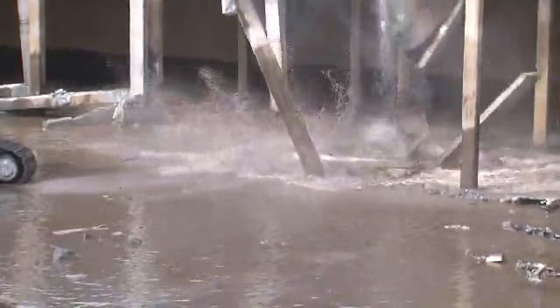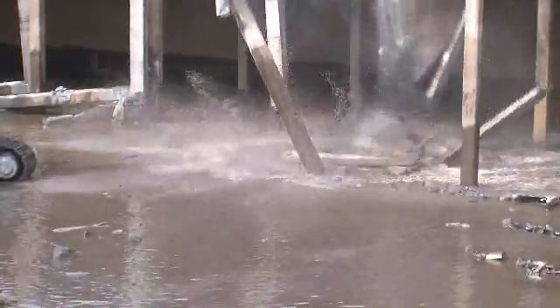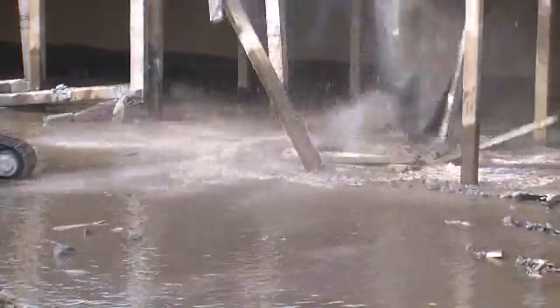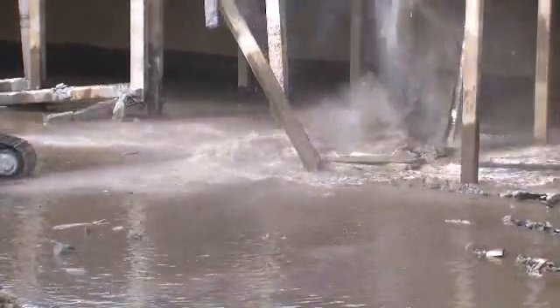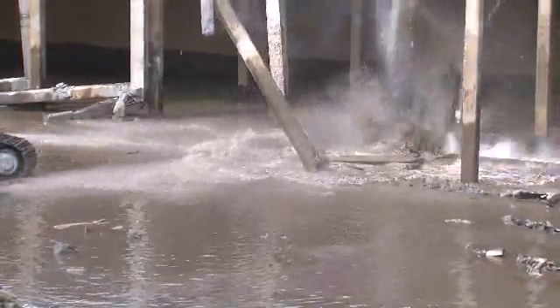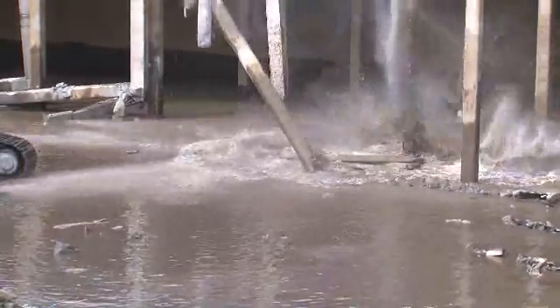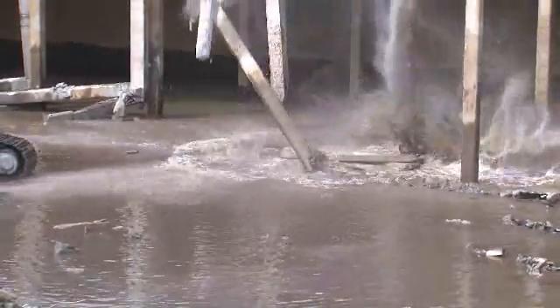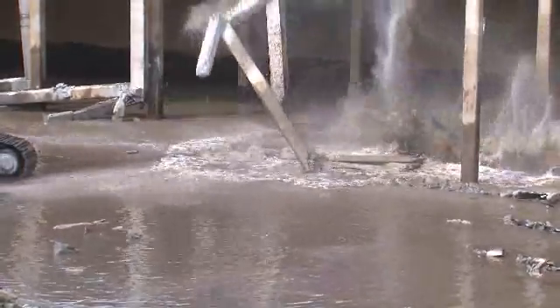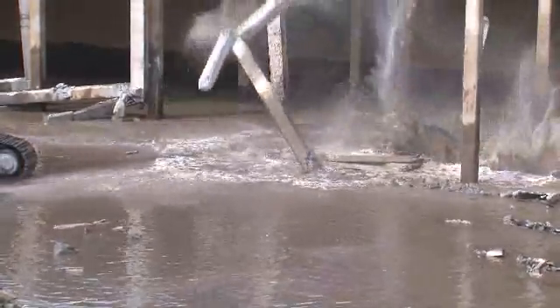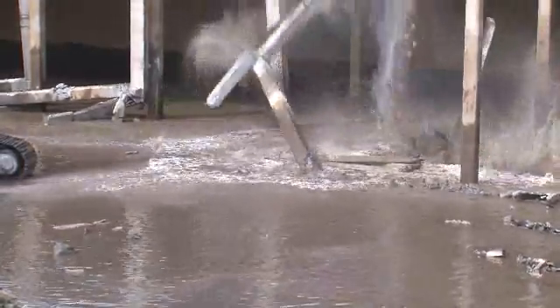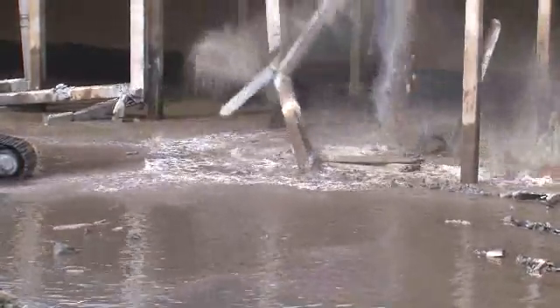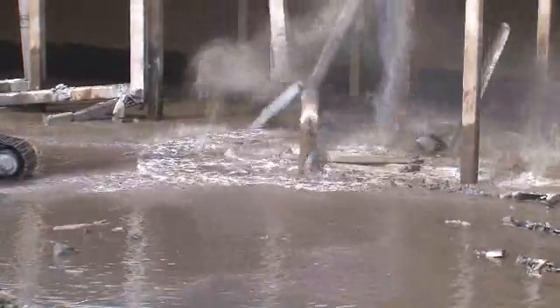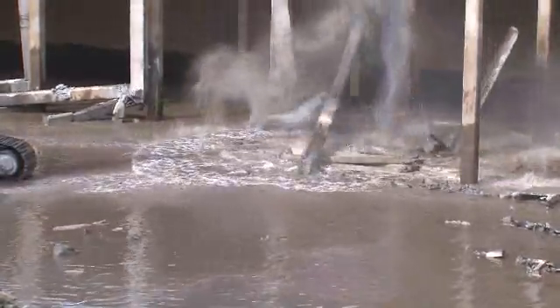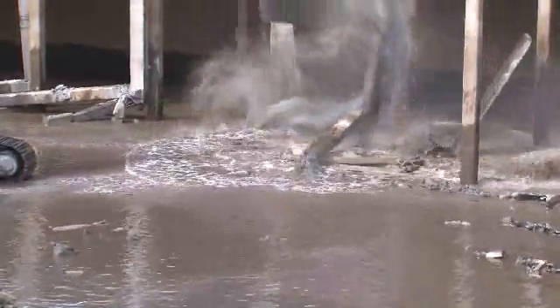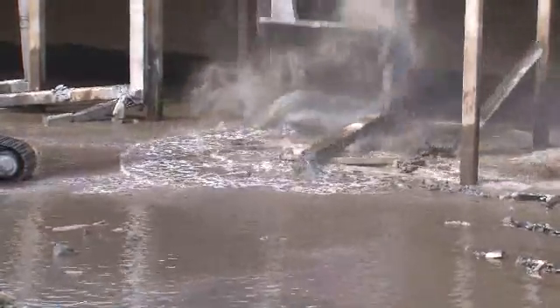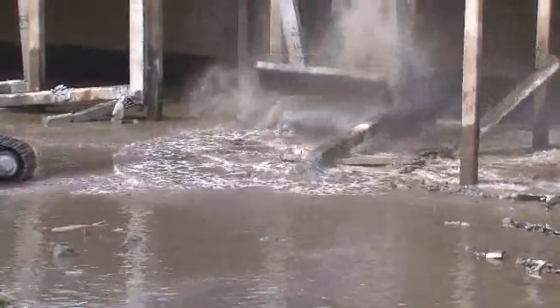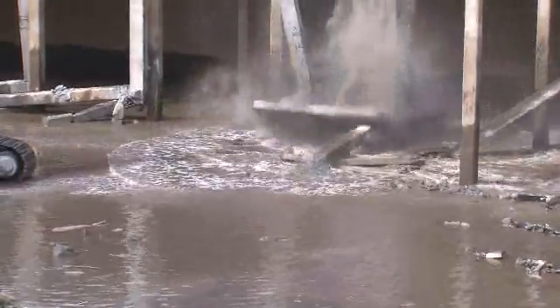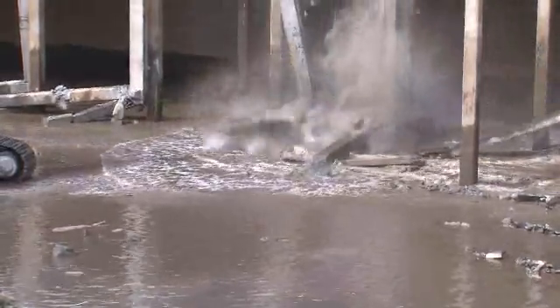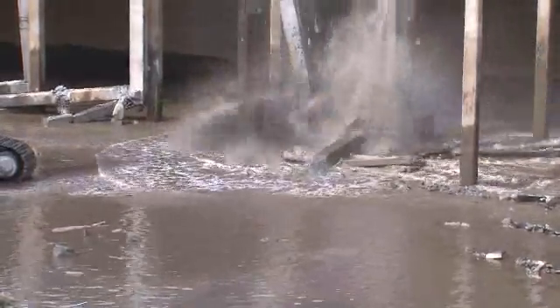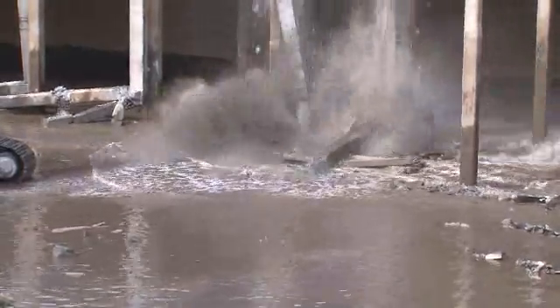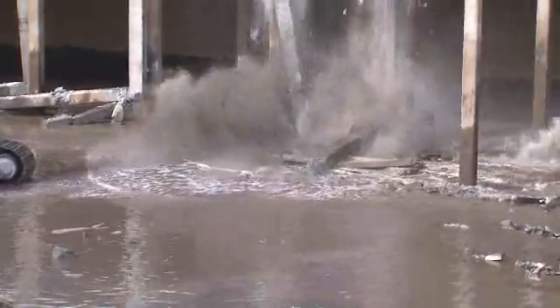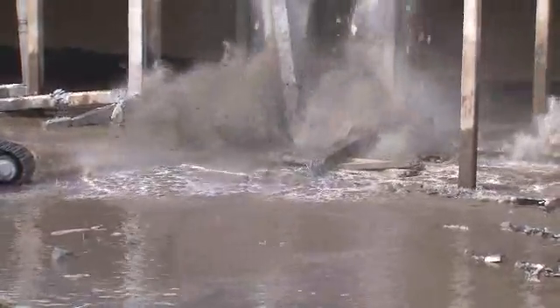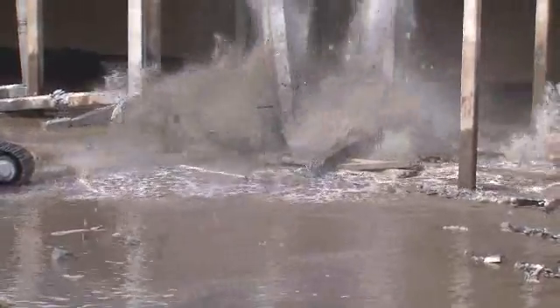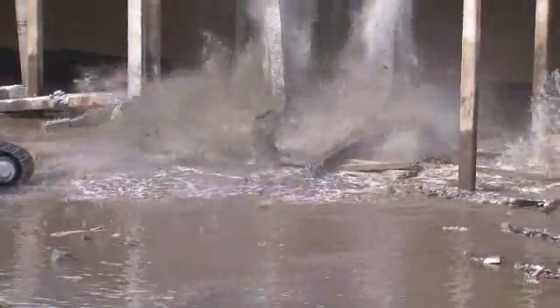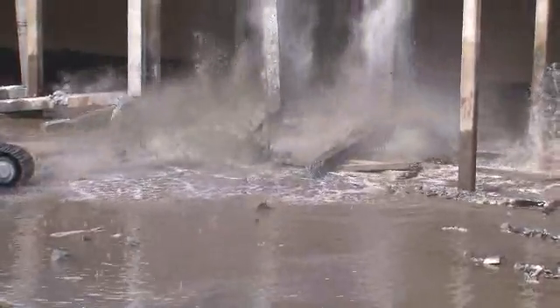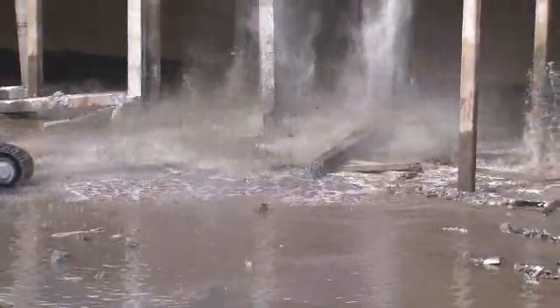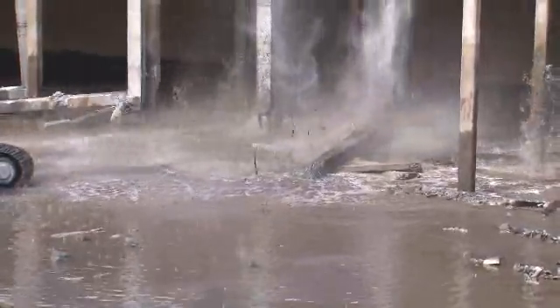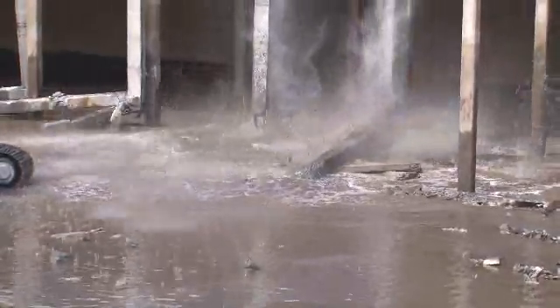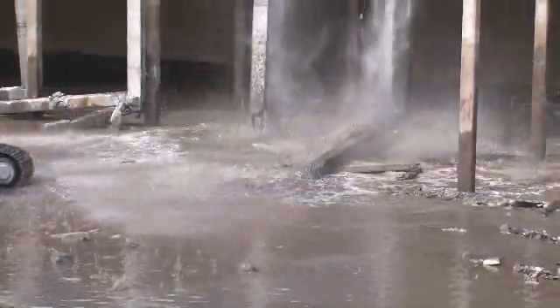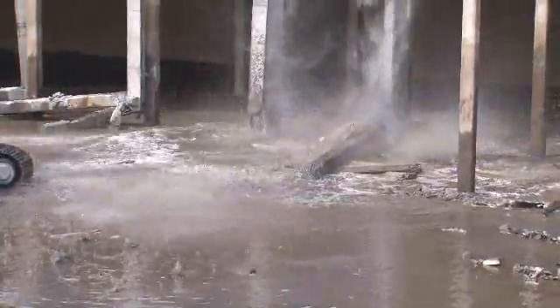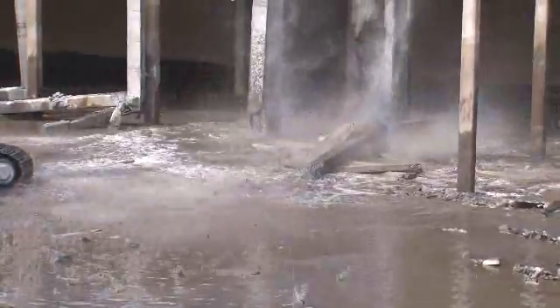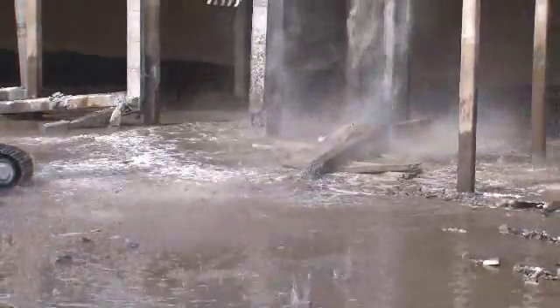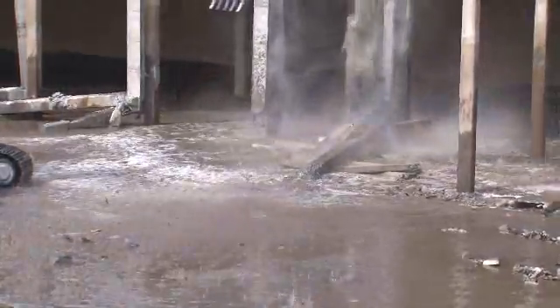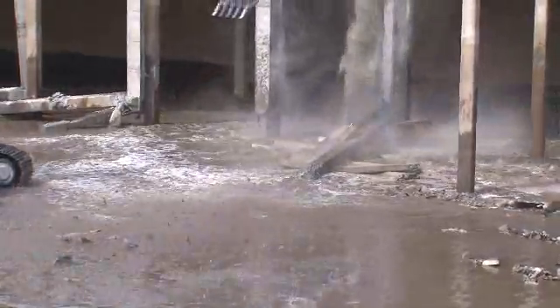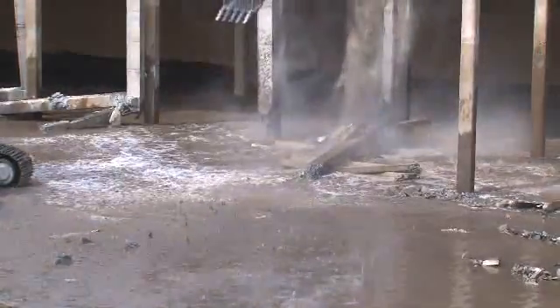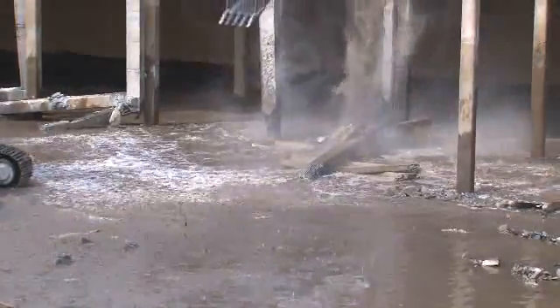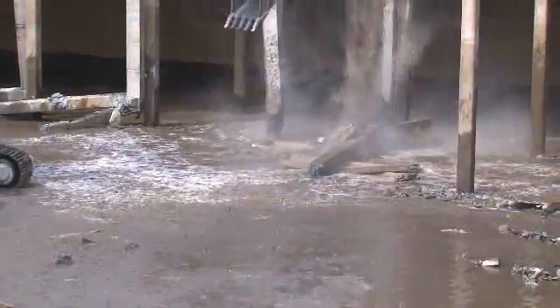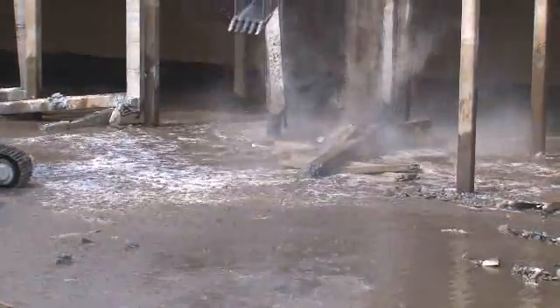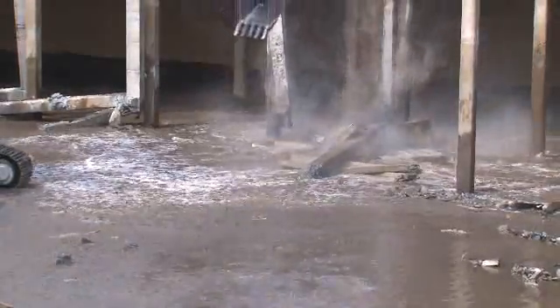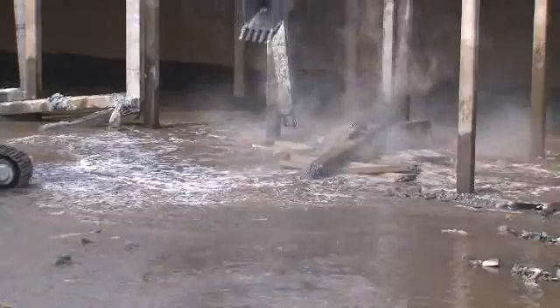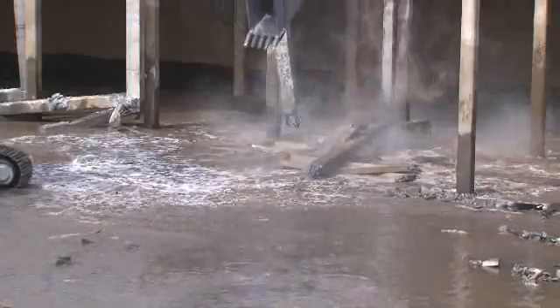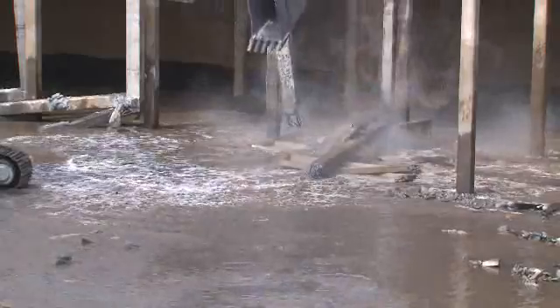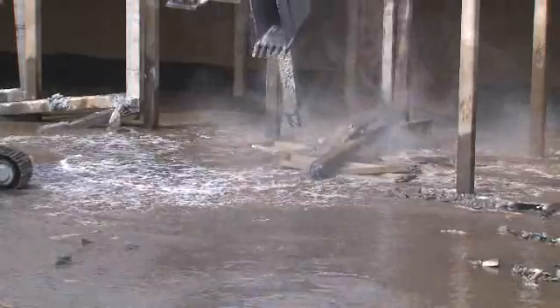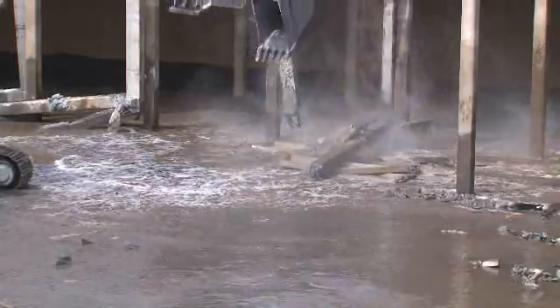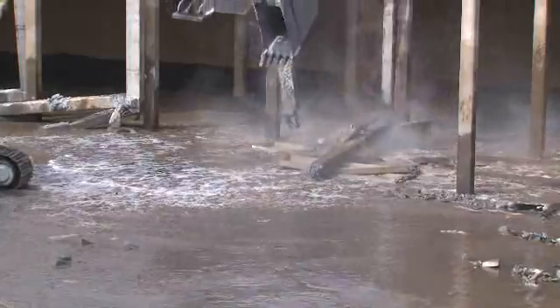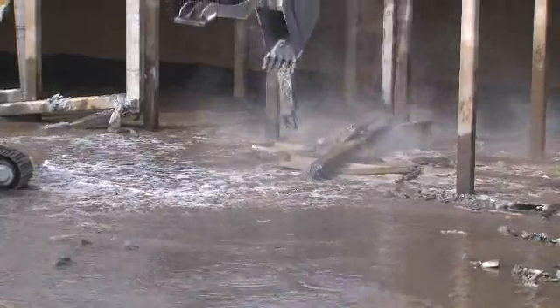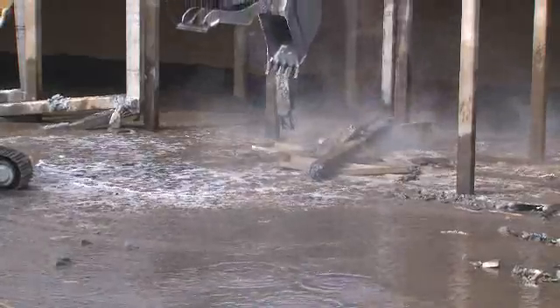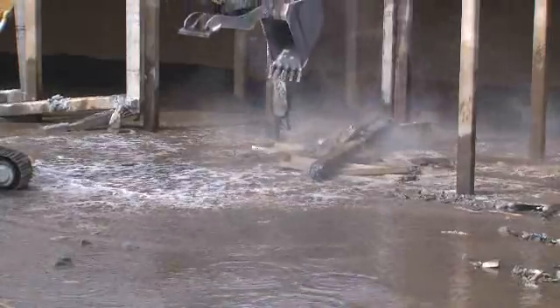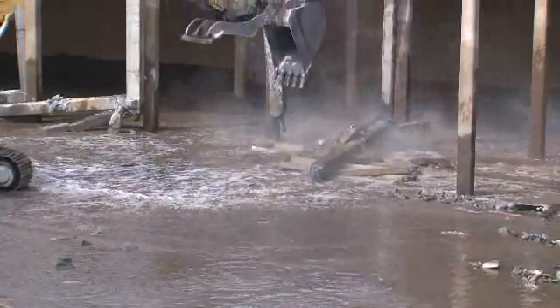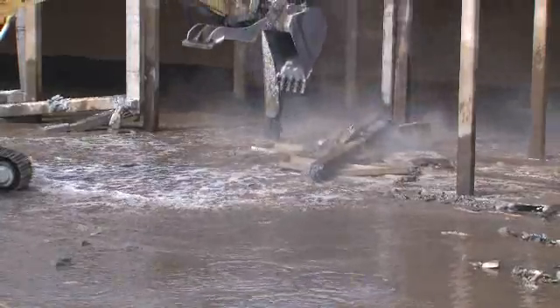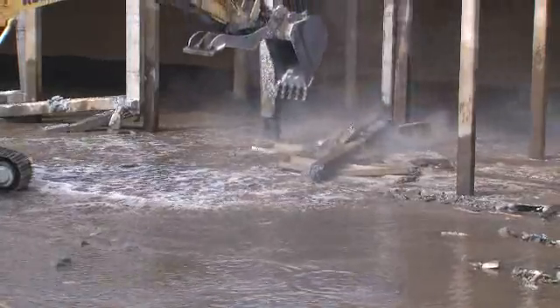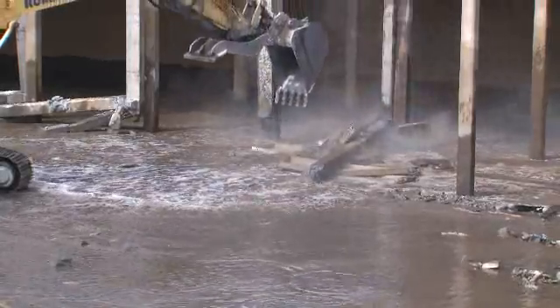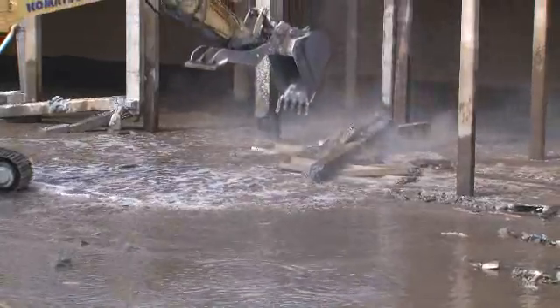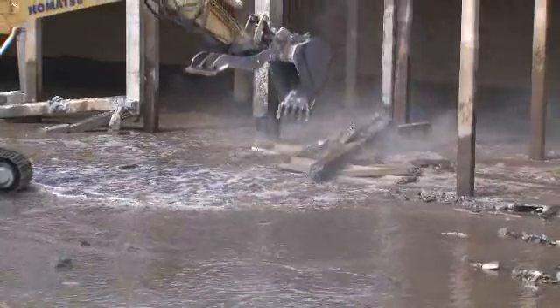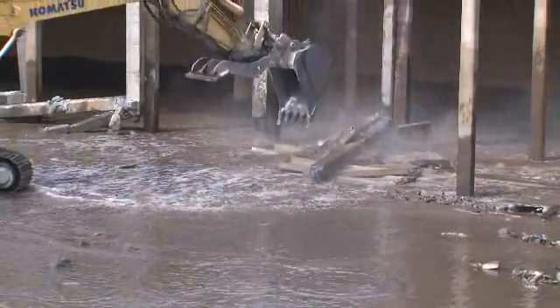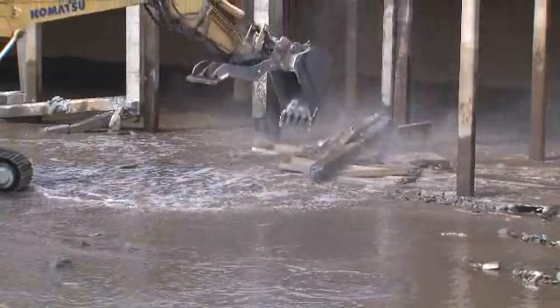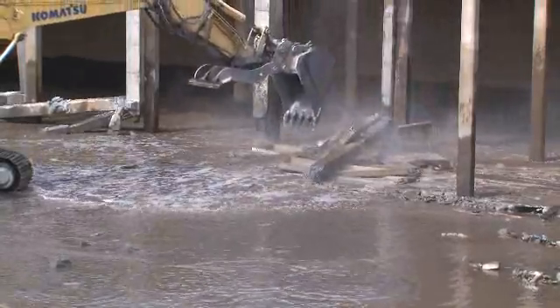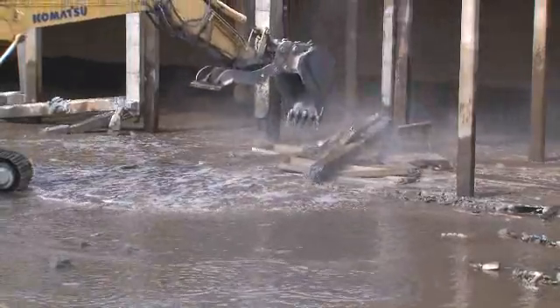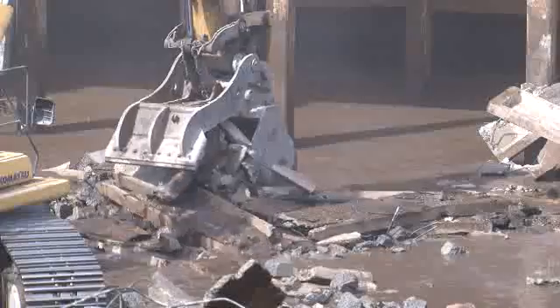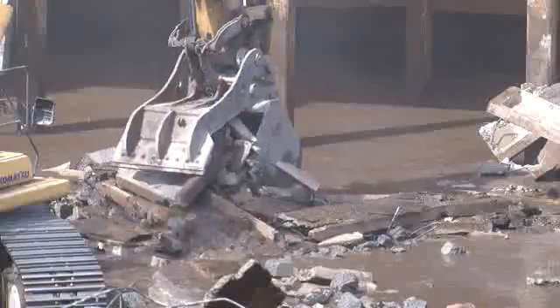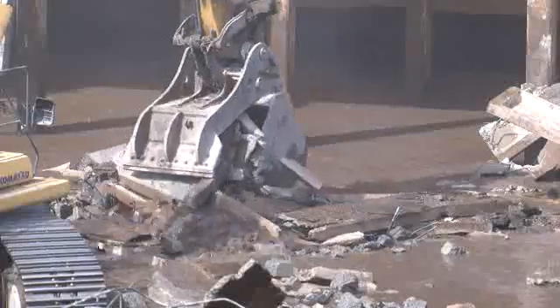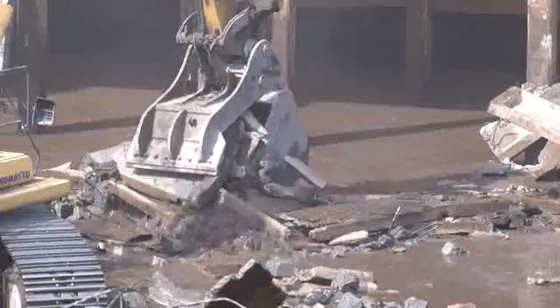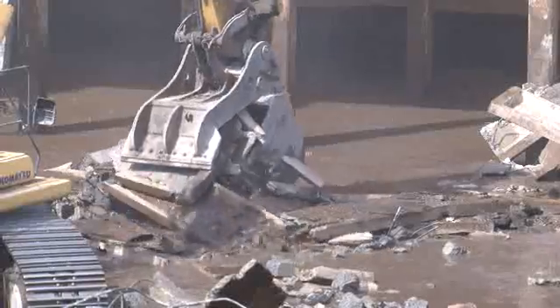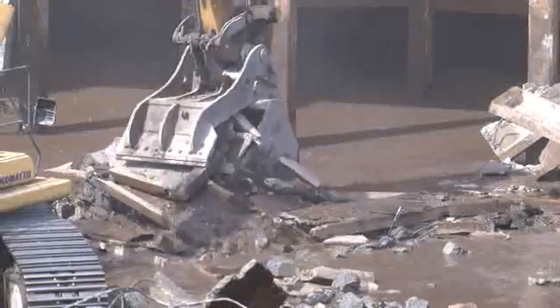CH2M Hill drained the structures of water before beginning demolition on the K-West clear well. The K-East clear well is up next.